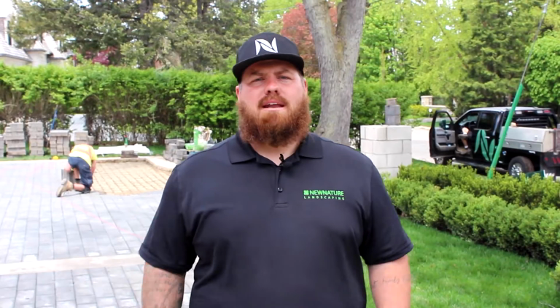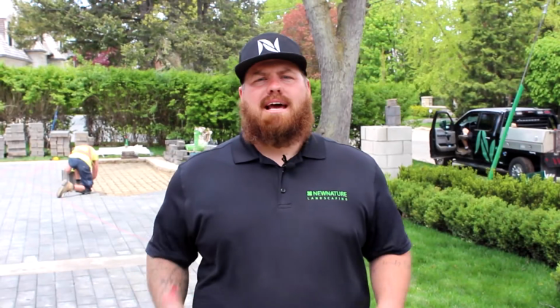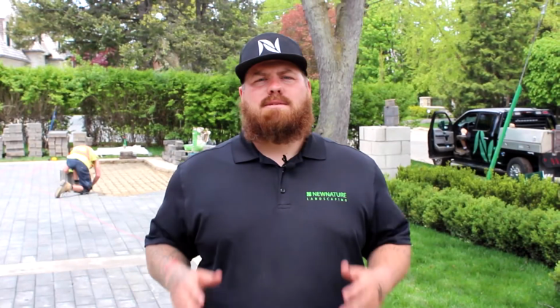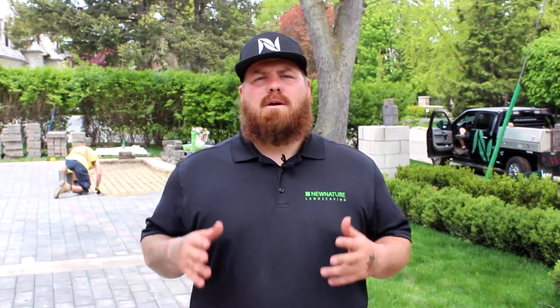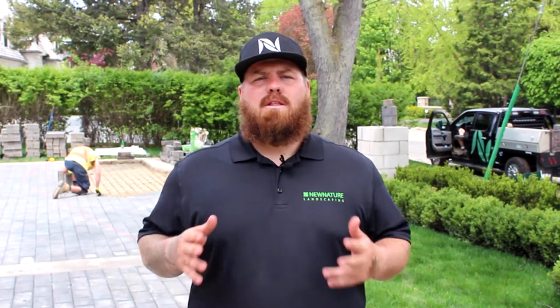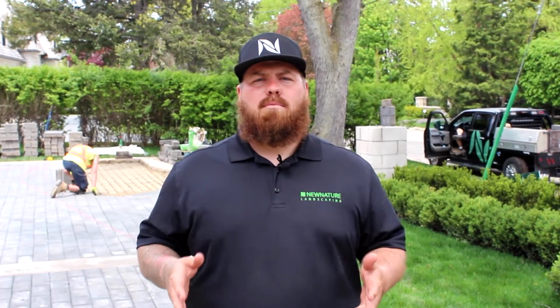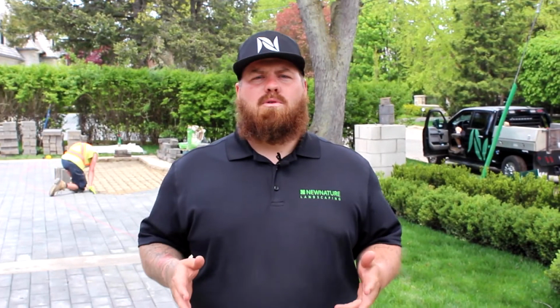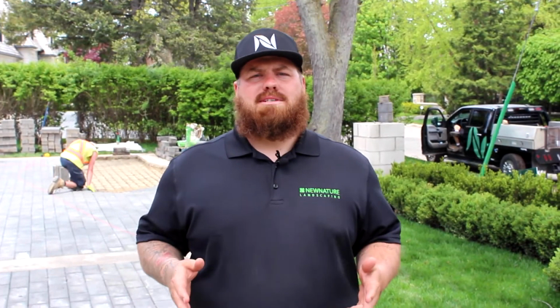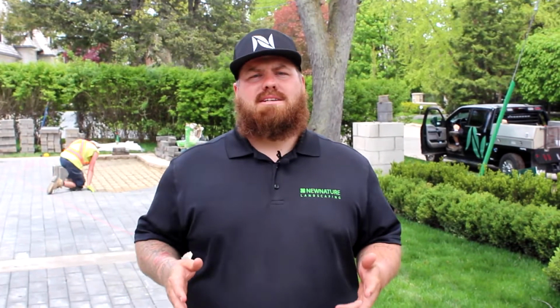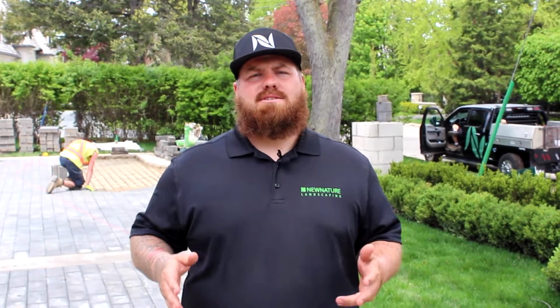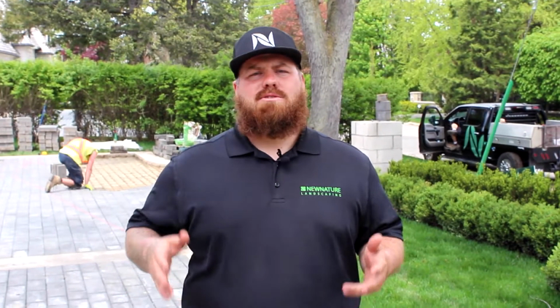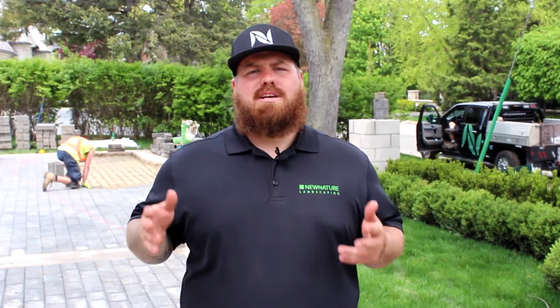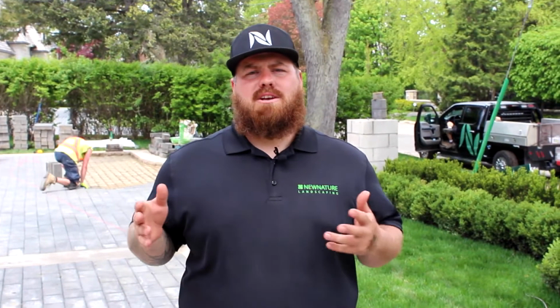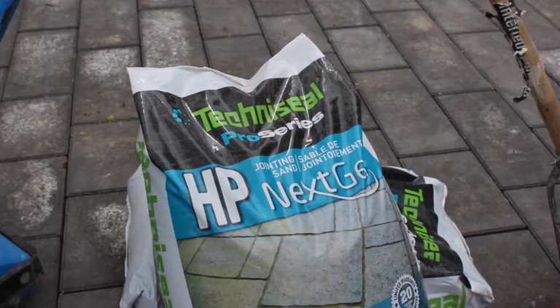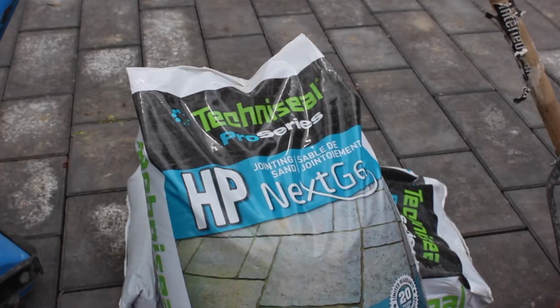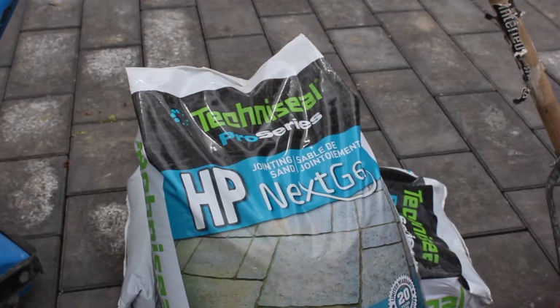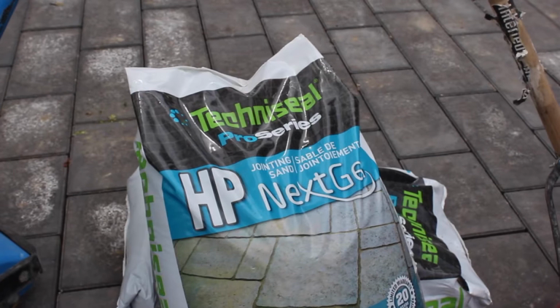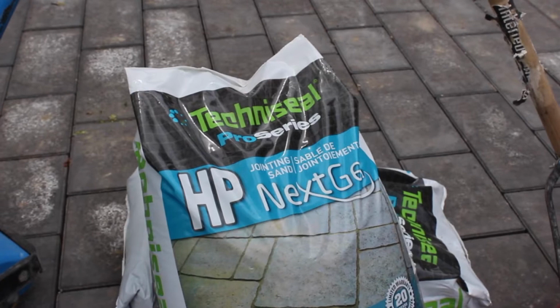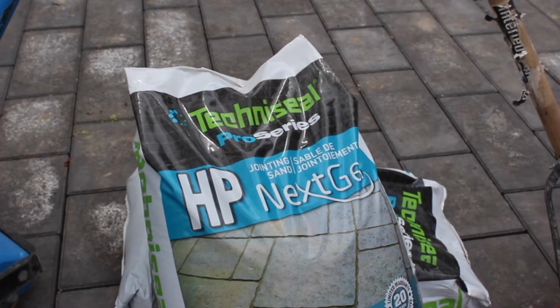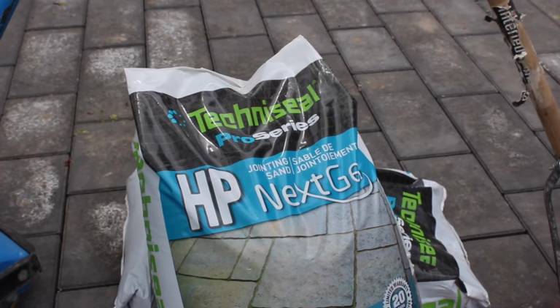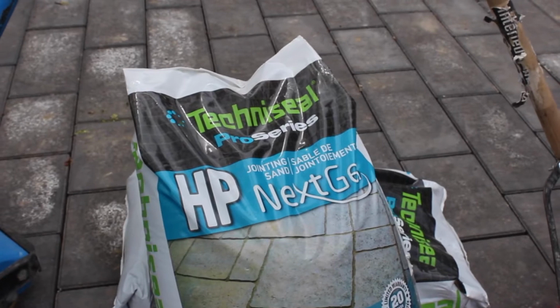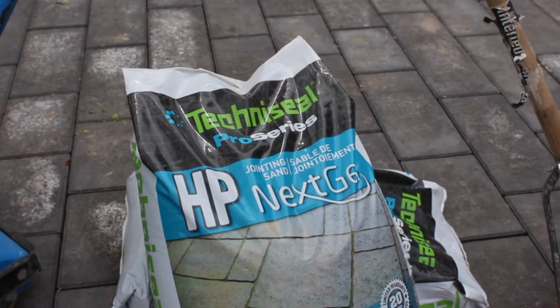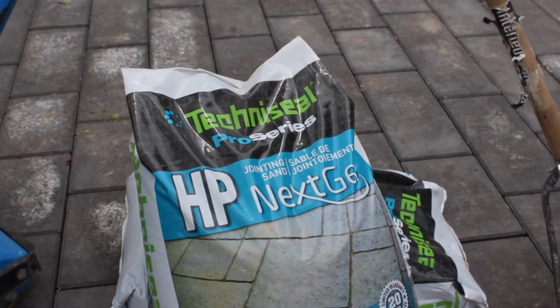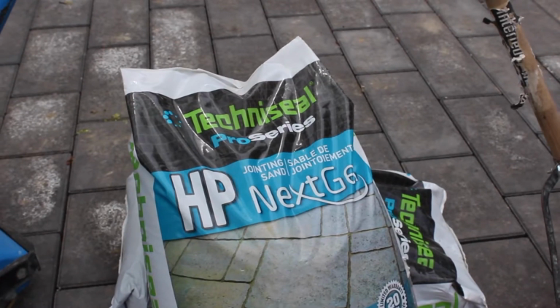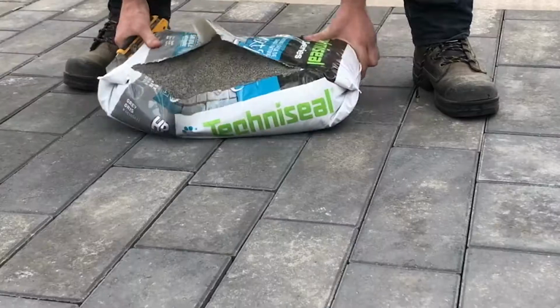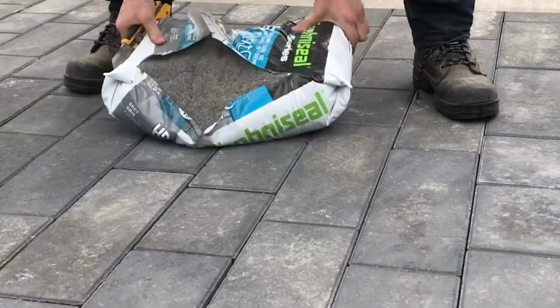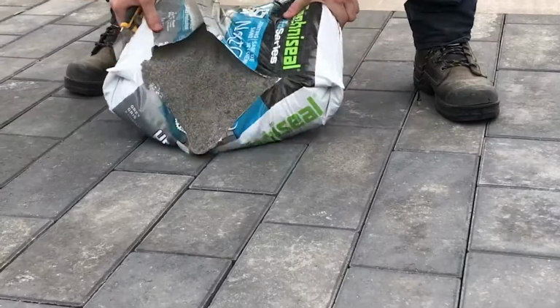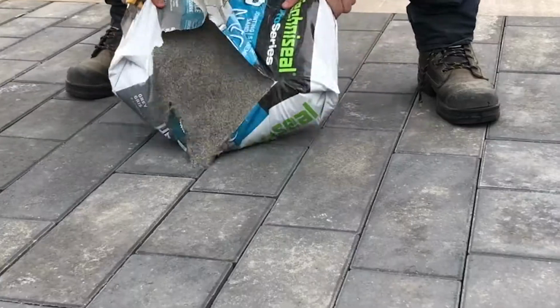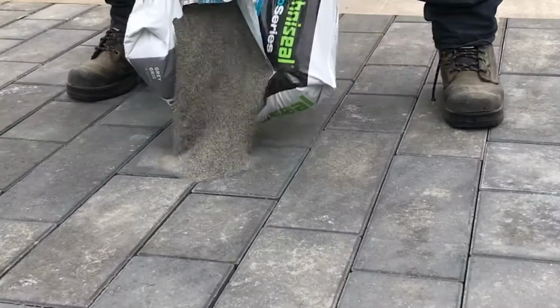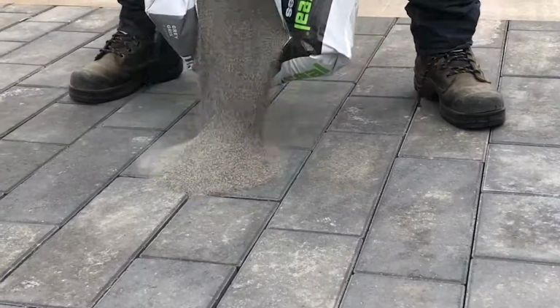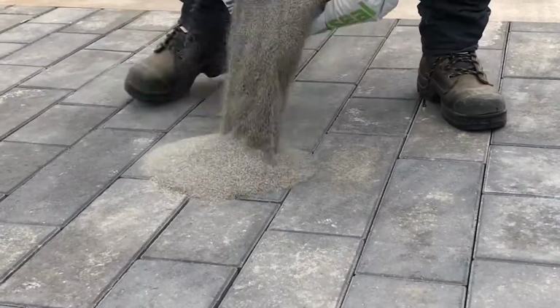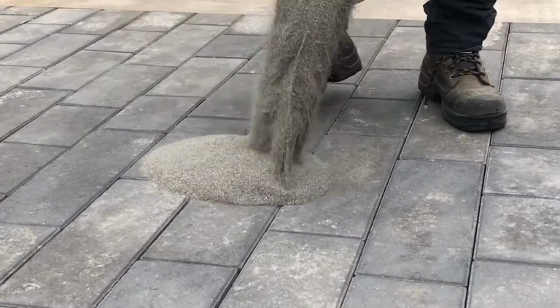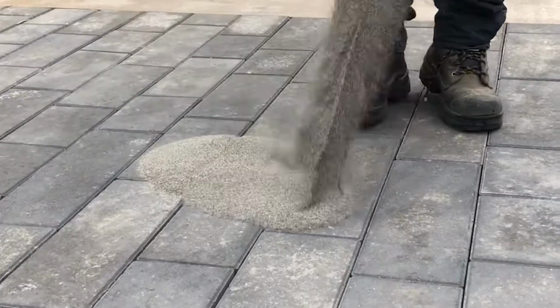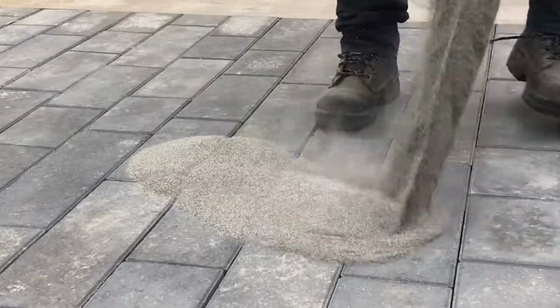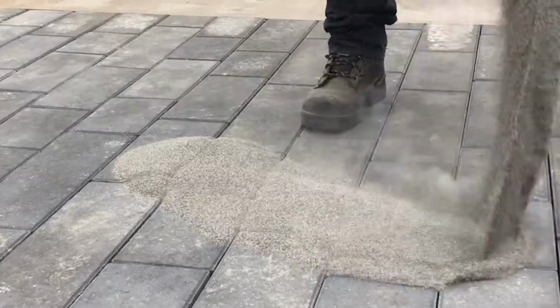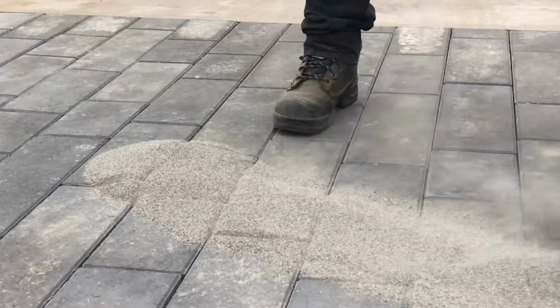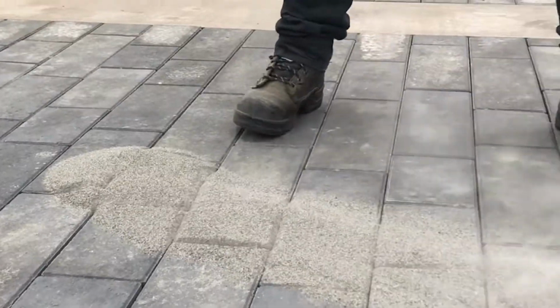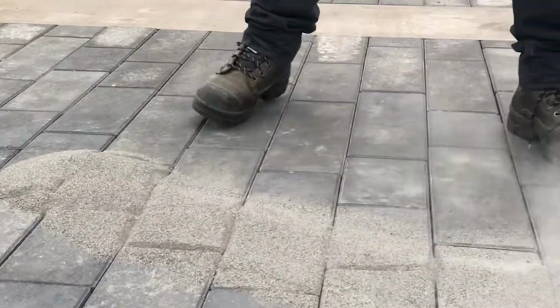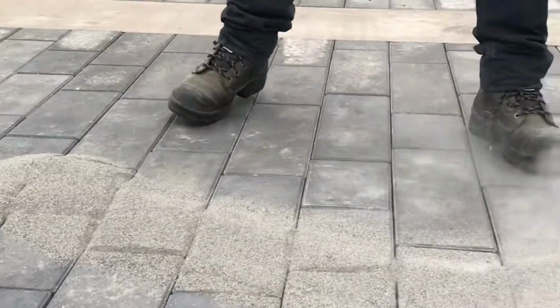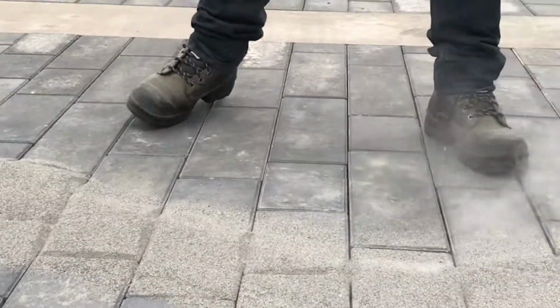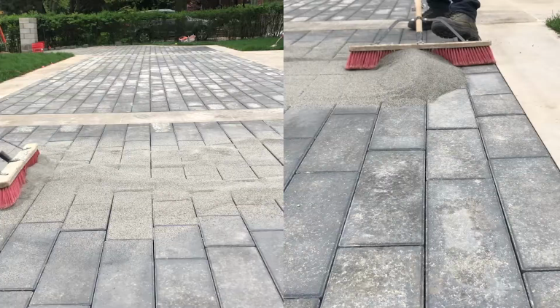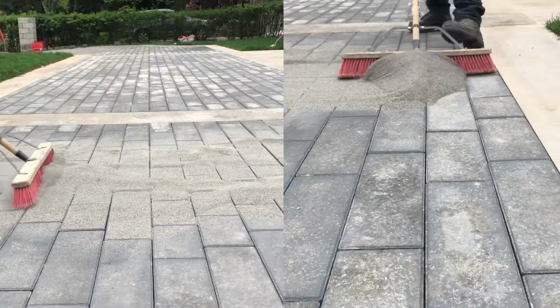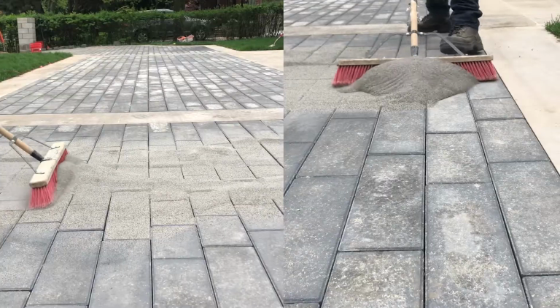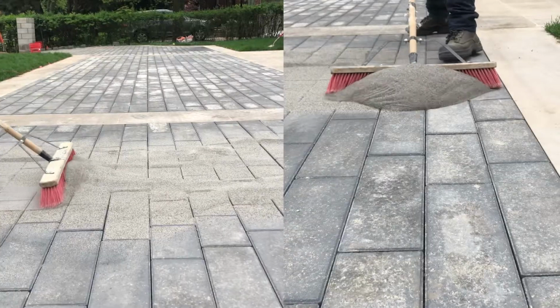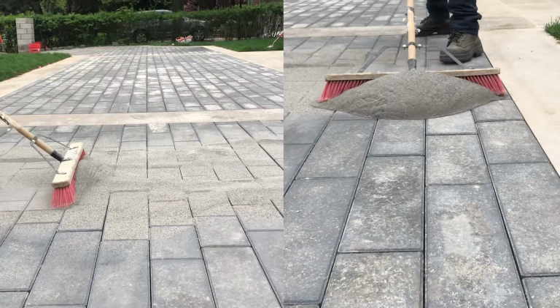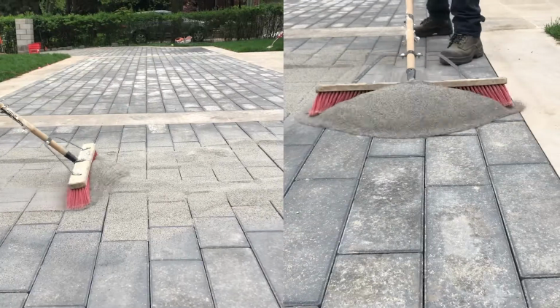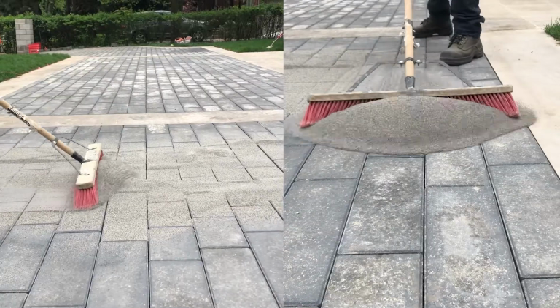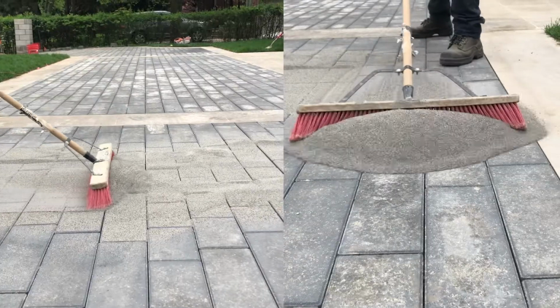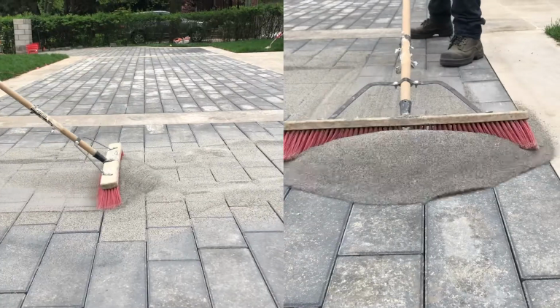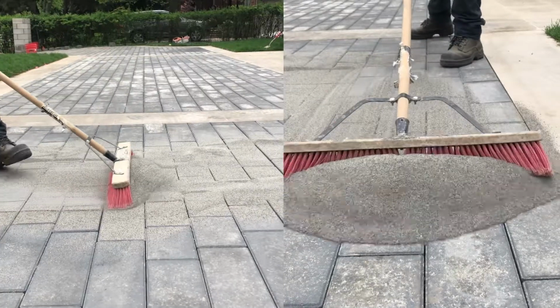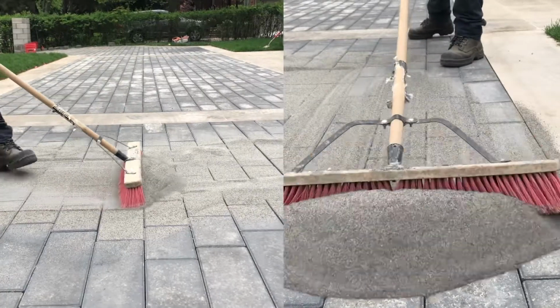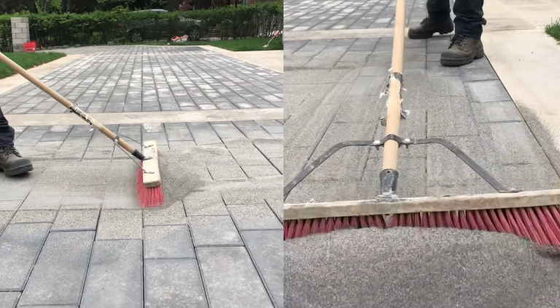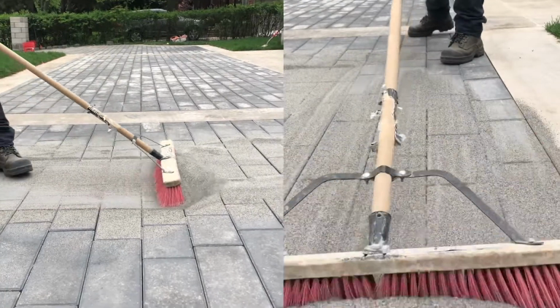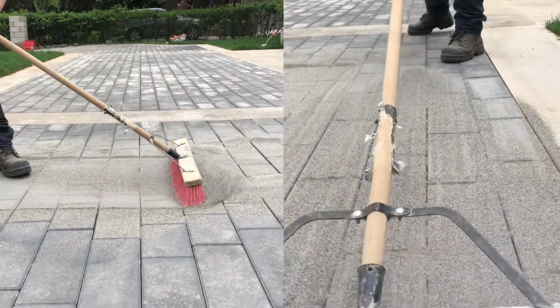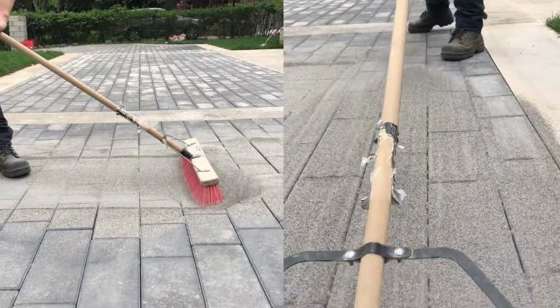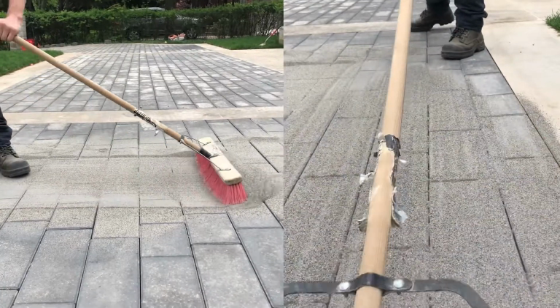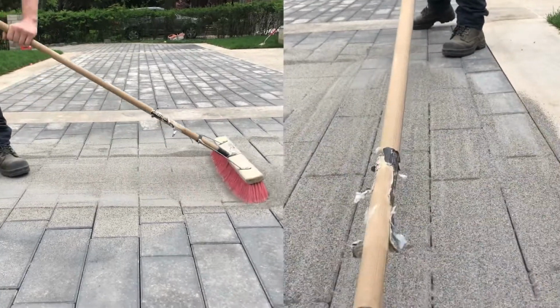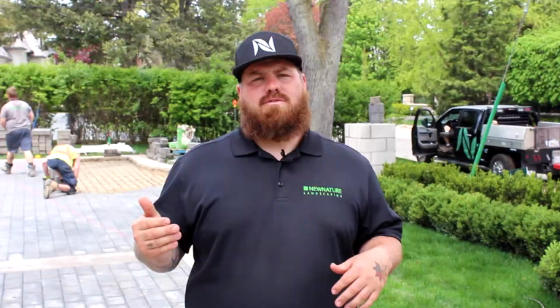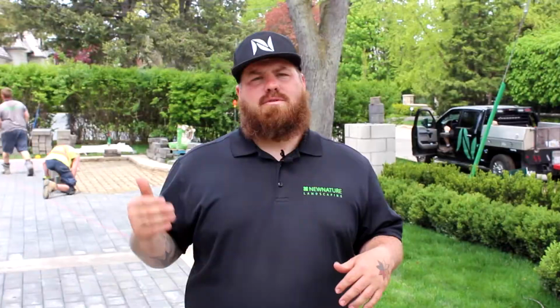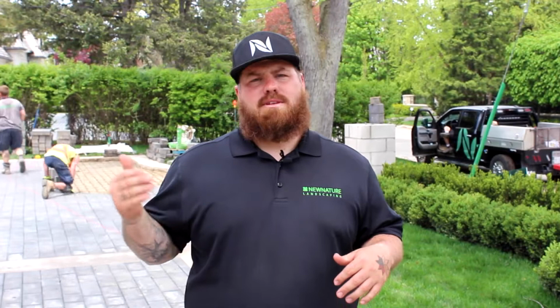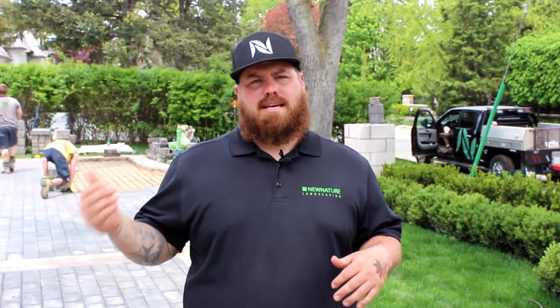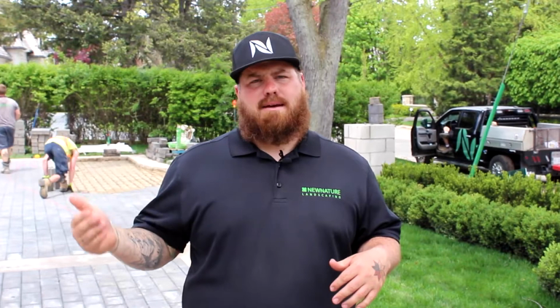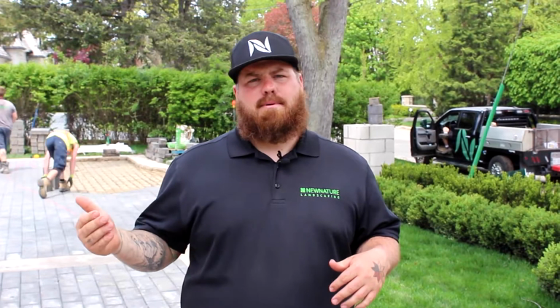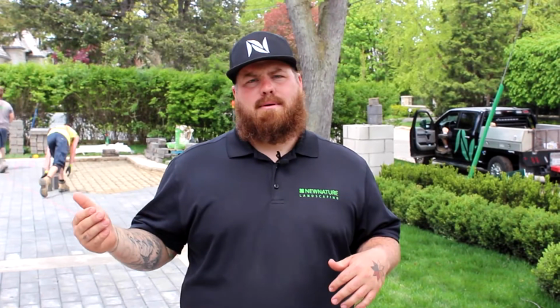Next part of the process, you take your bag of sand, cut it open, spread it all over the stone, sweep it in, and that prepares you for the tamper.